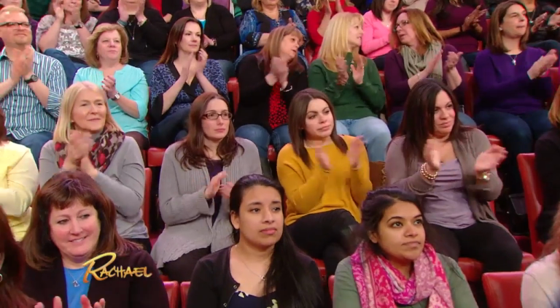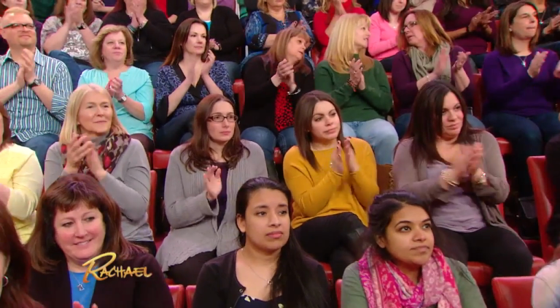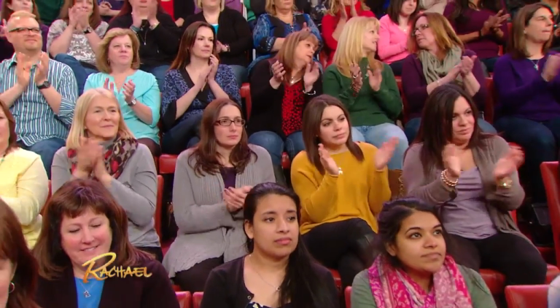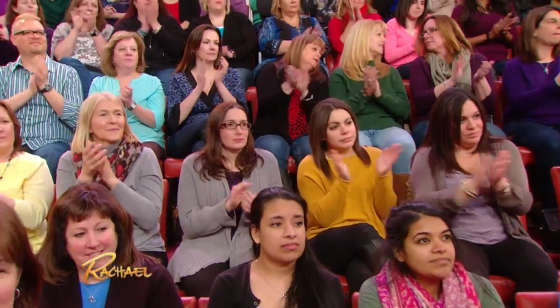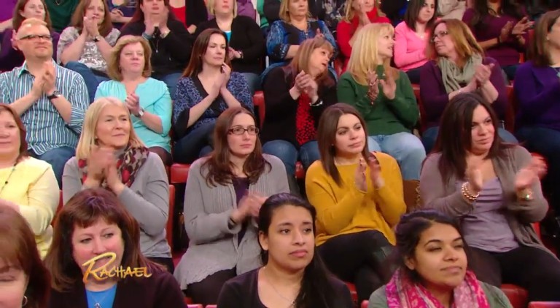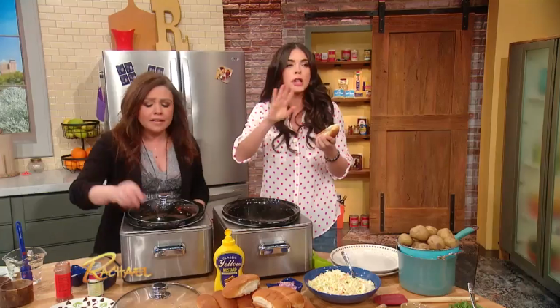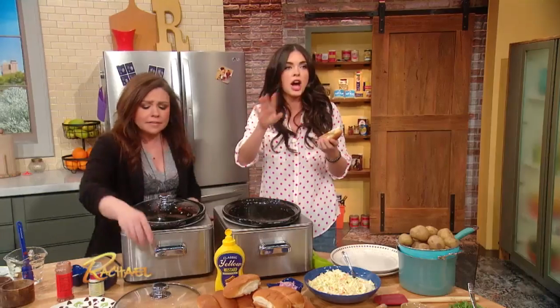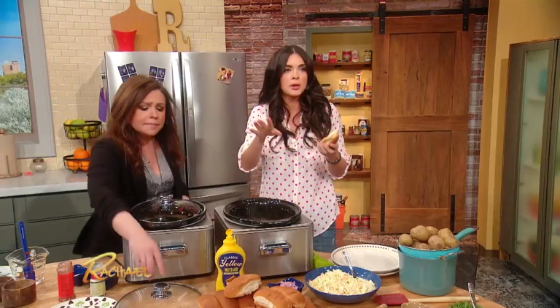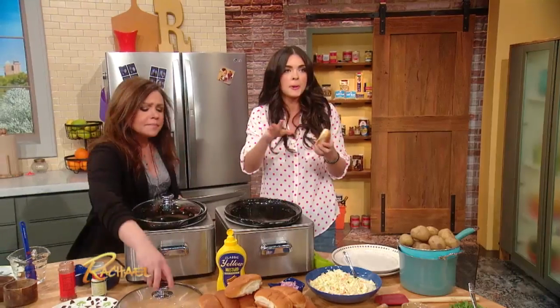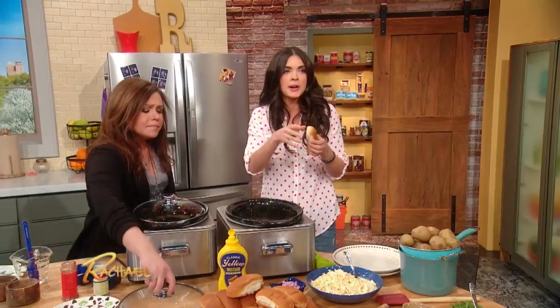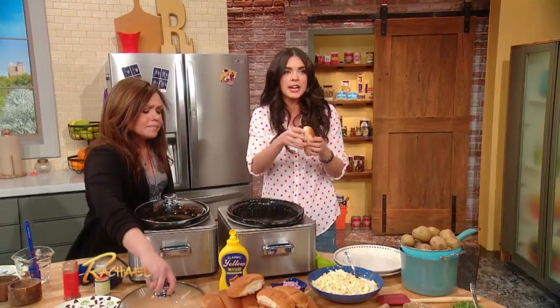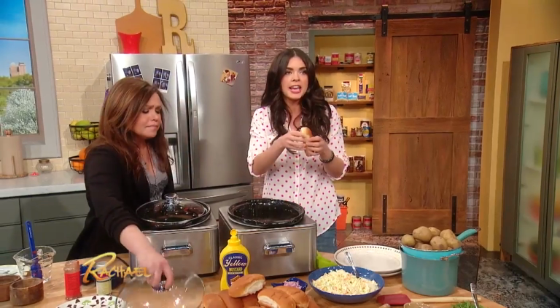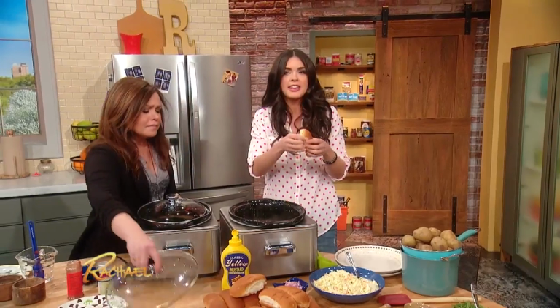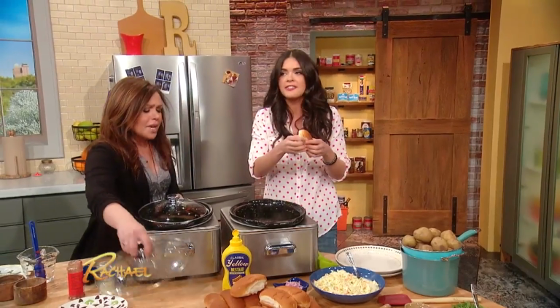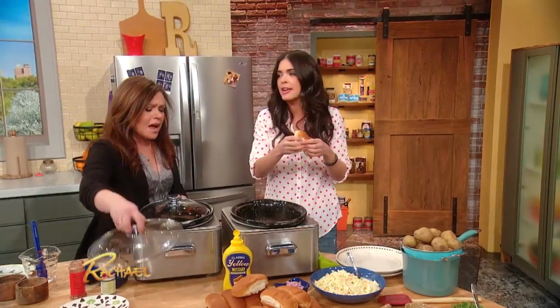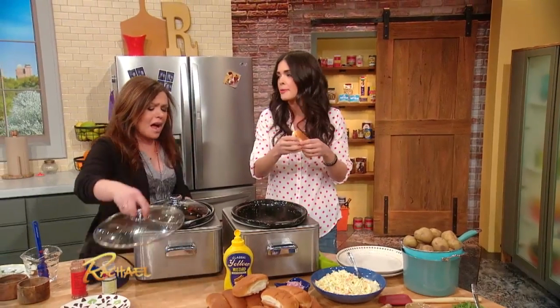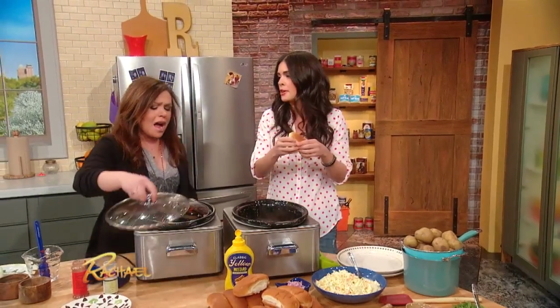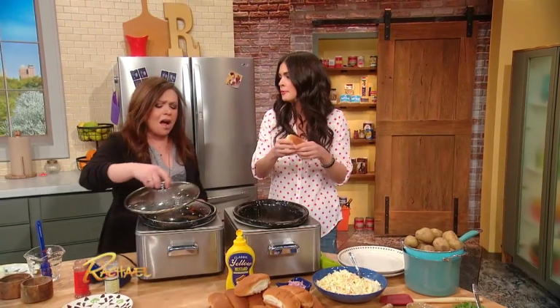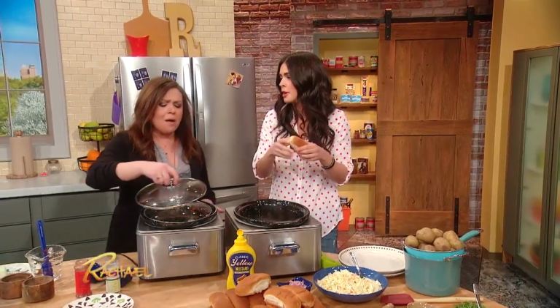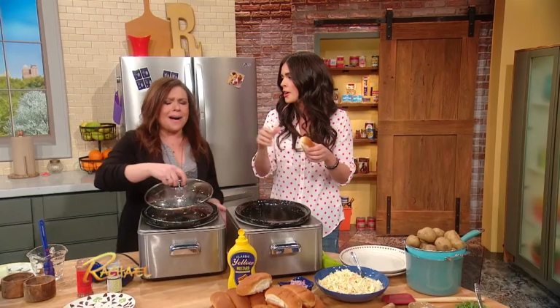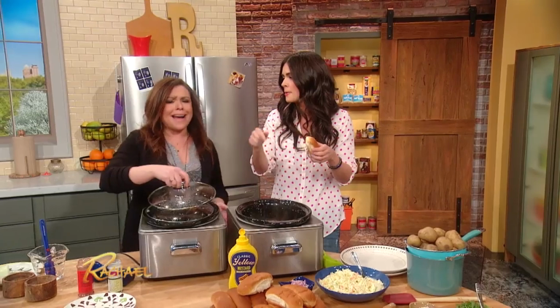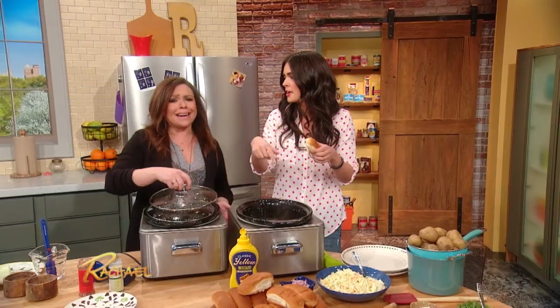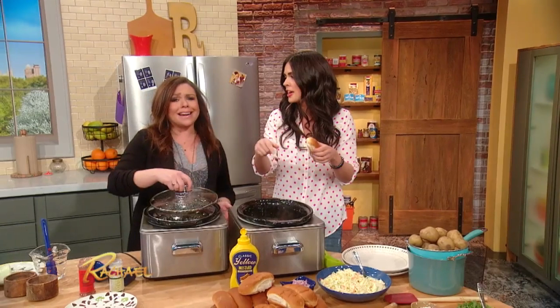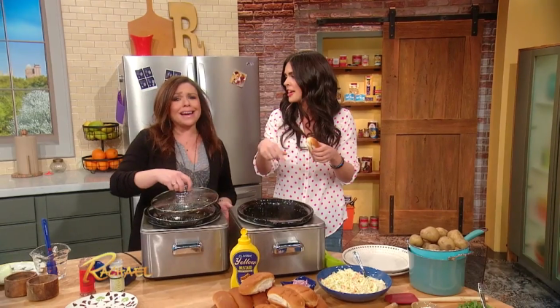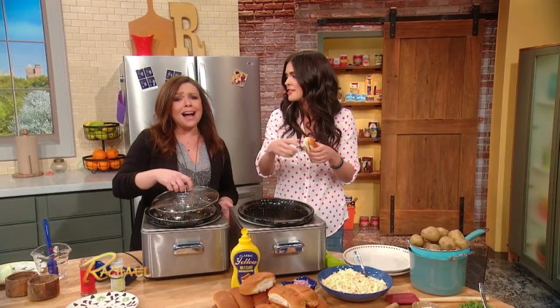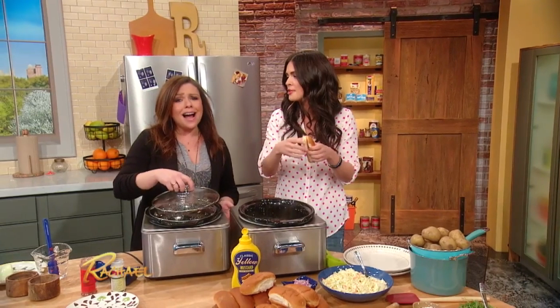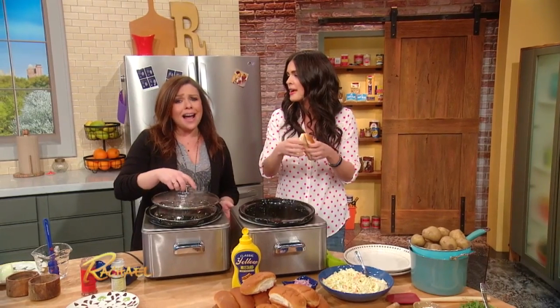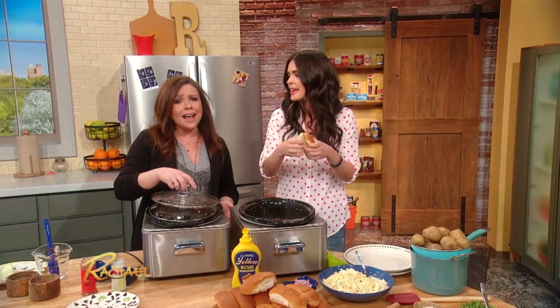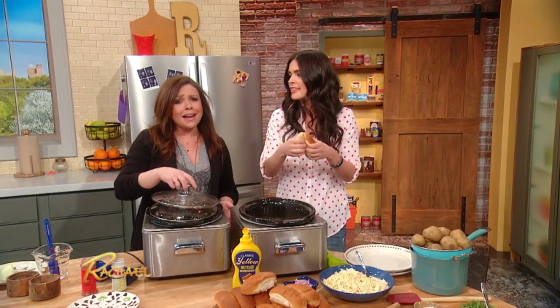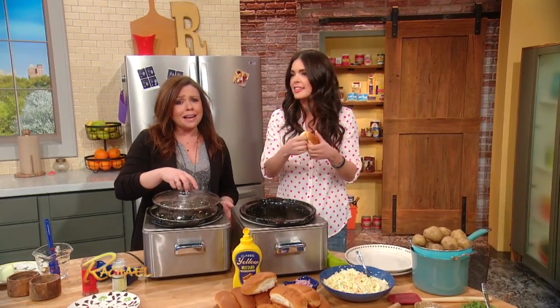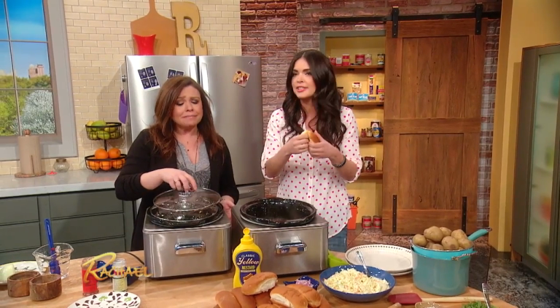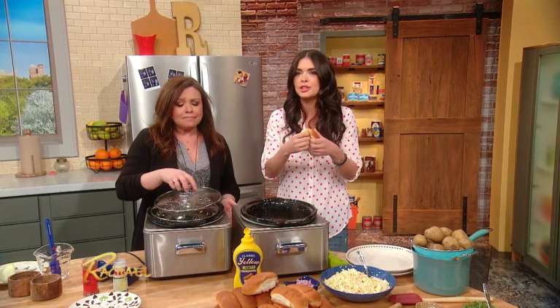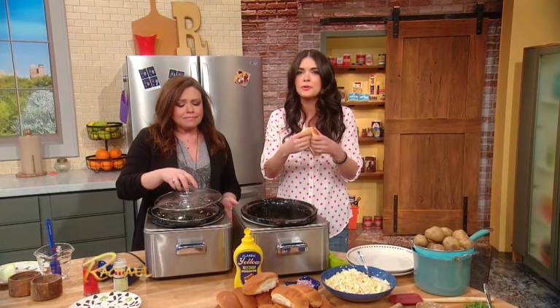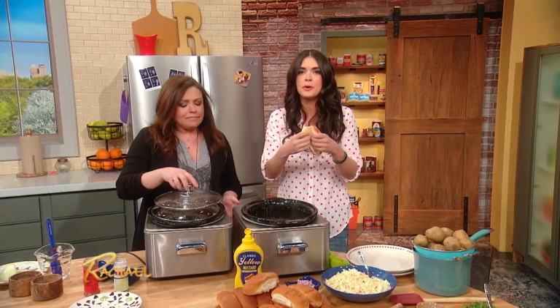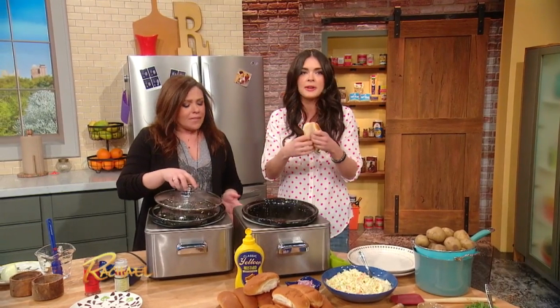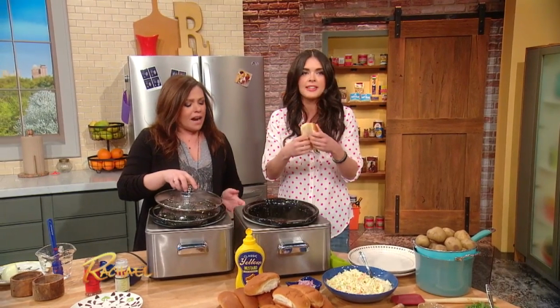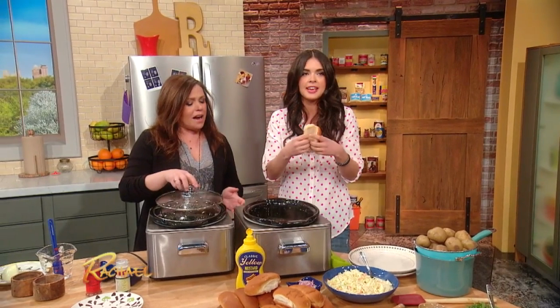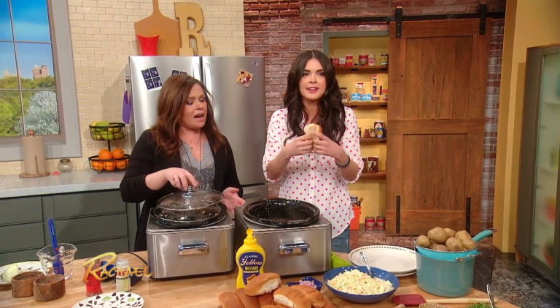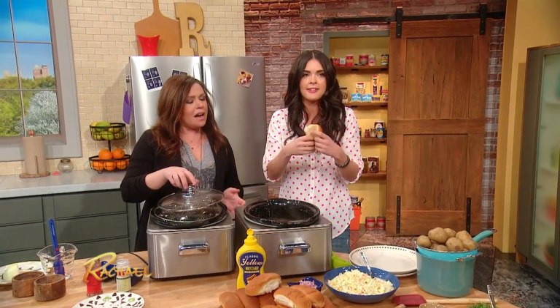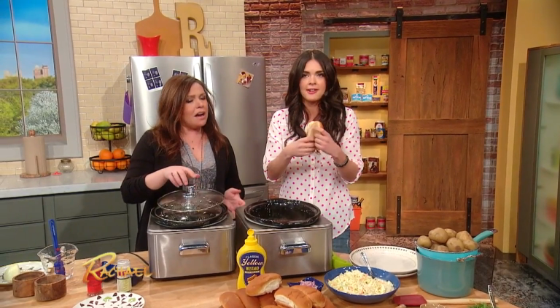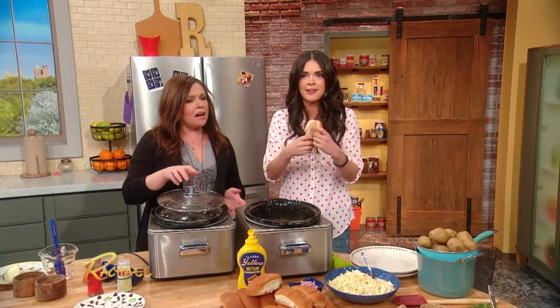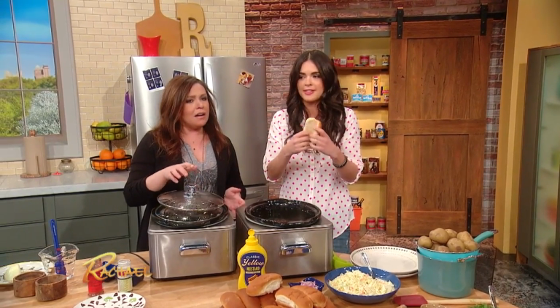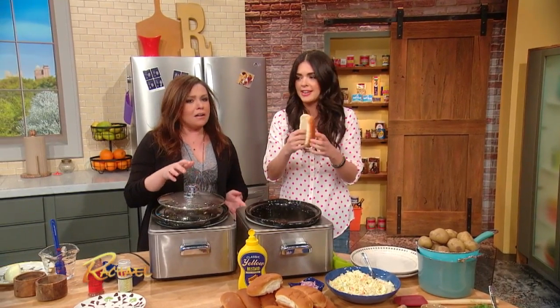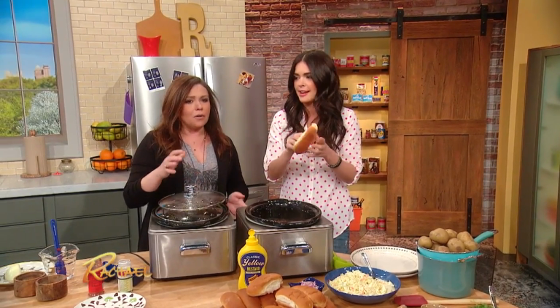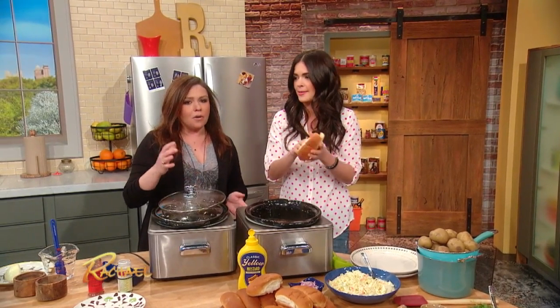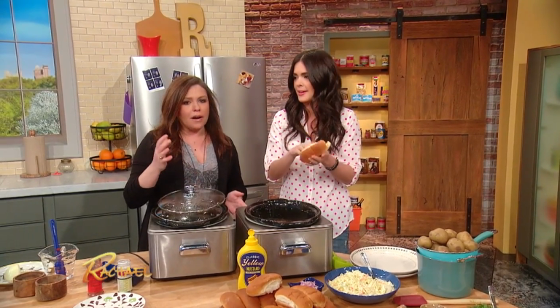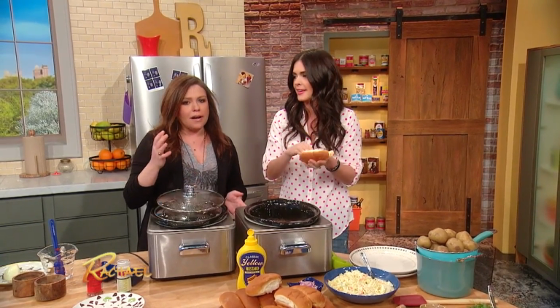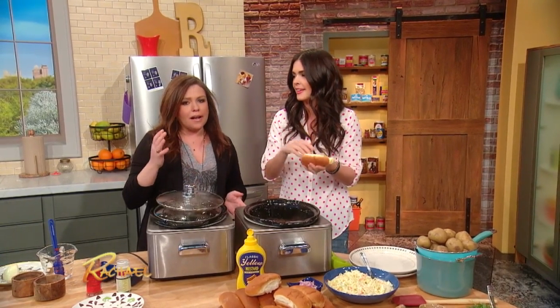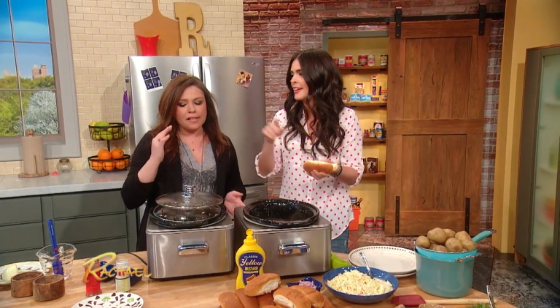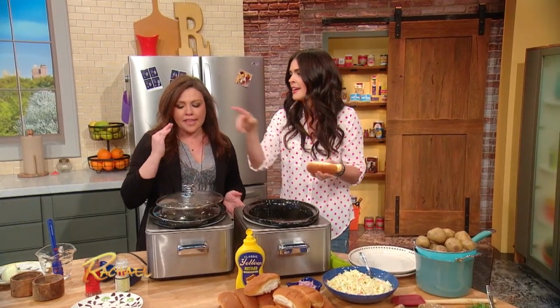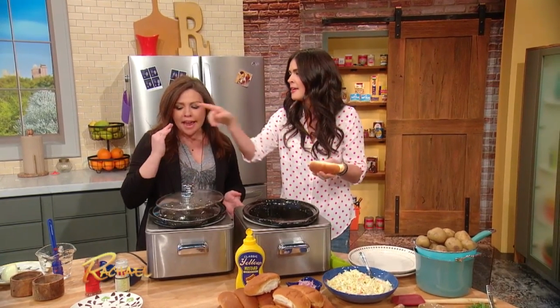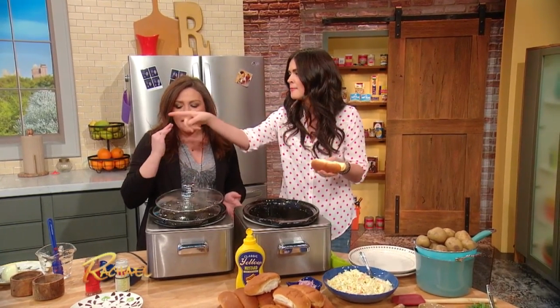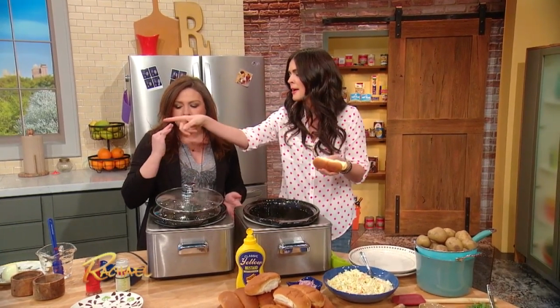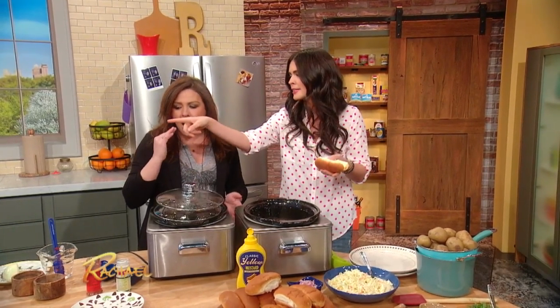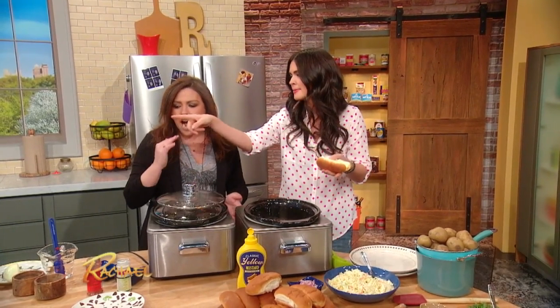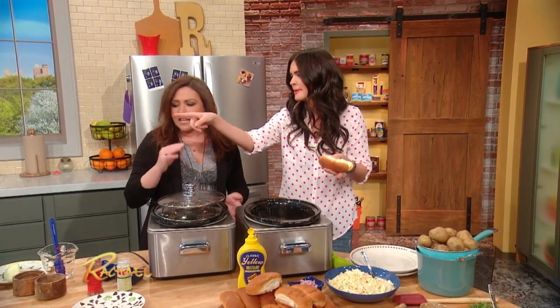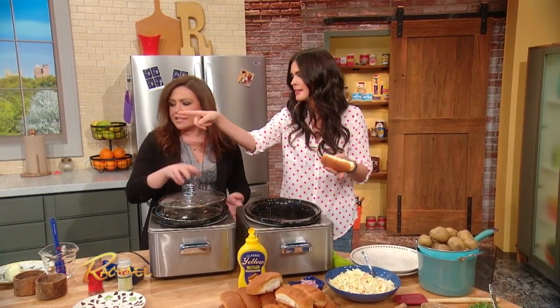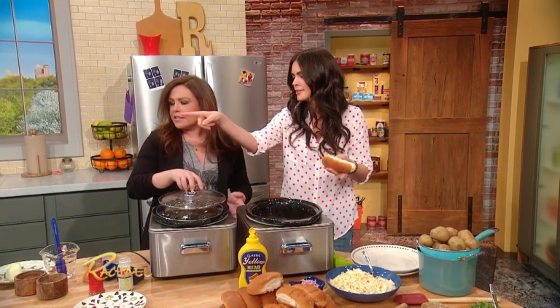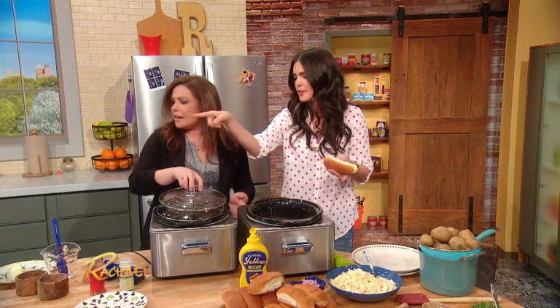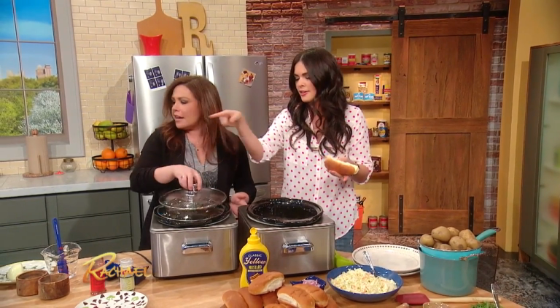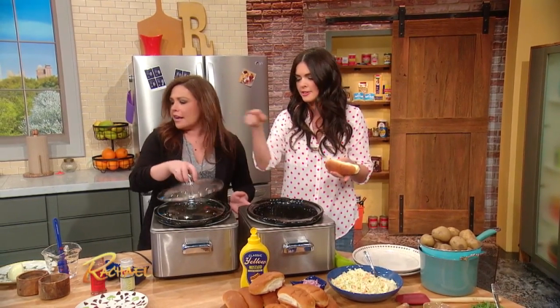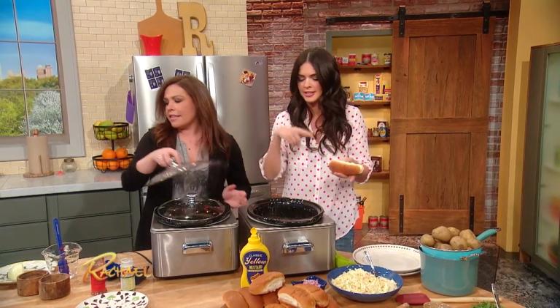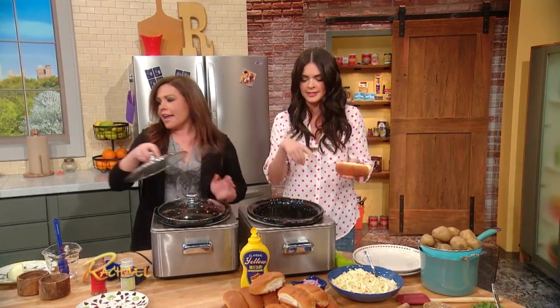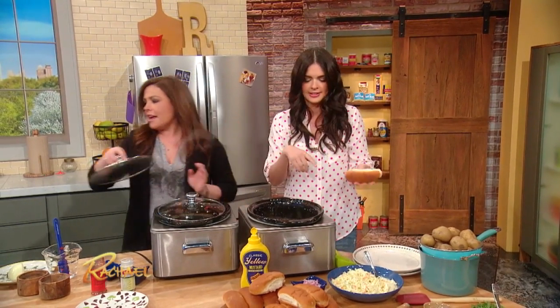If it's the neighborhood block party and you make this, you will be the hero of the neighborhood. Pass me a dog down there.